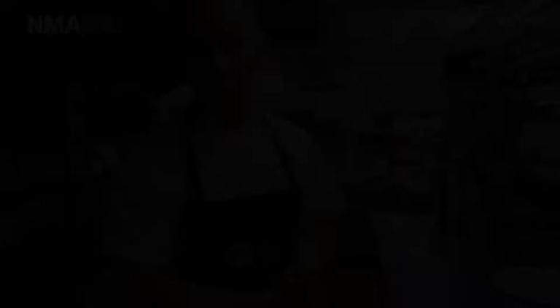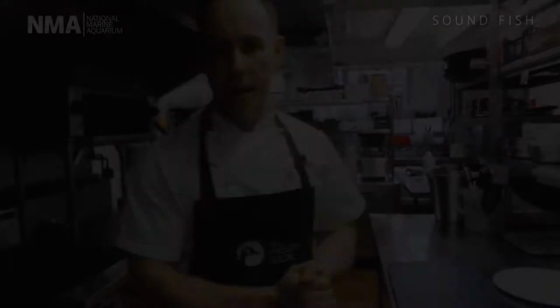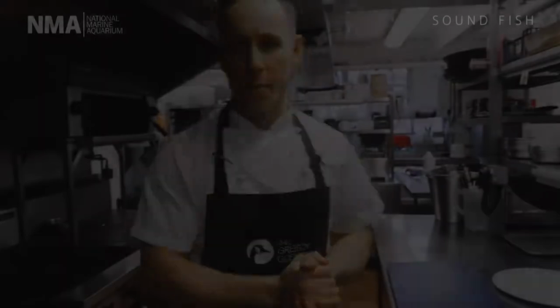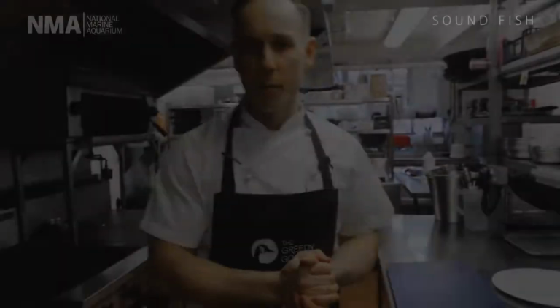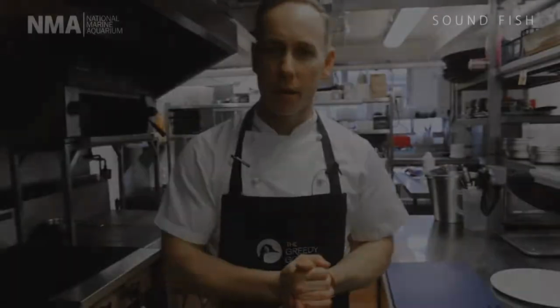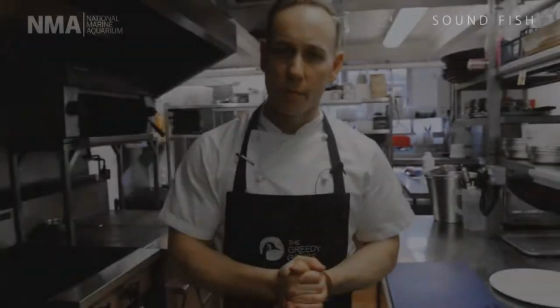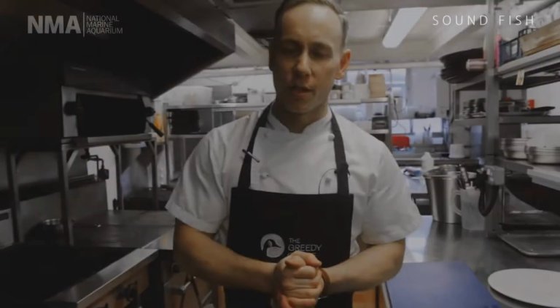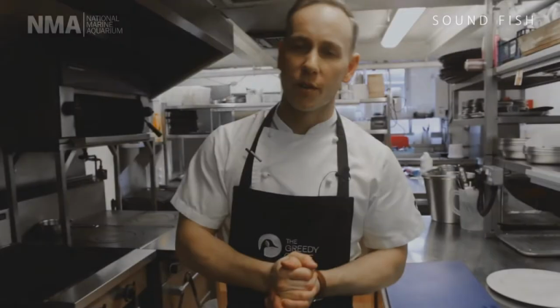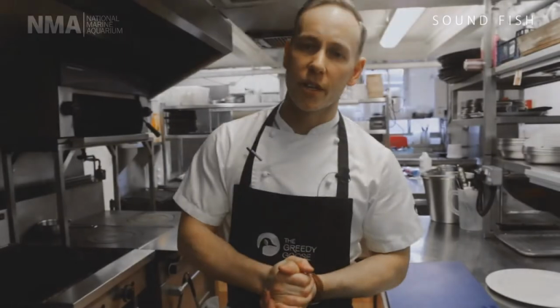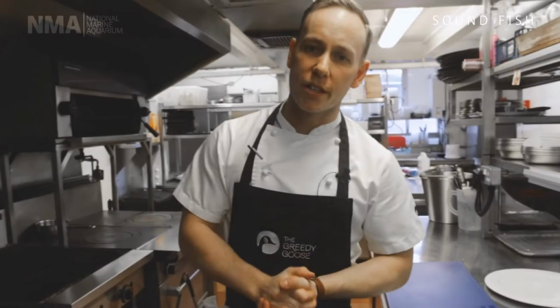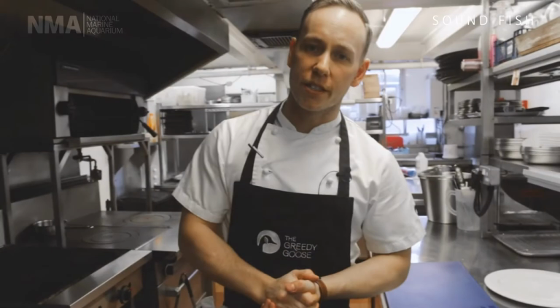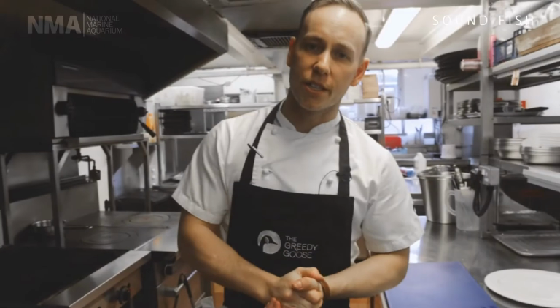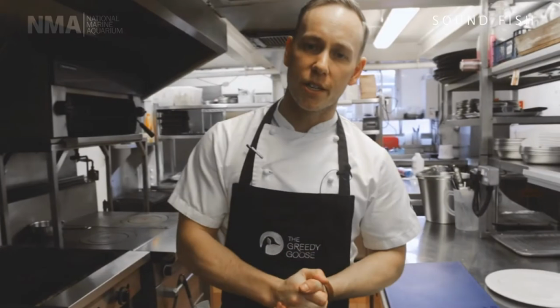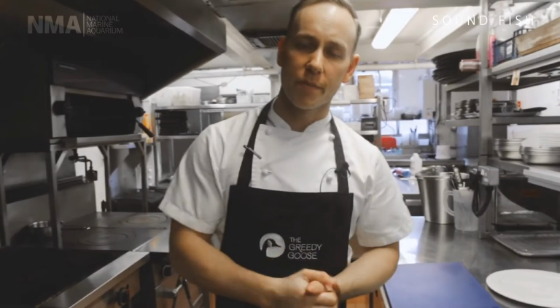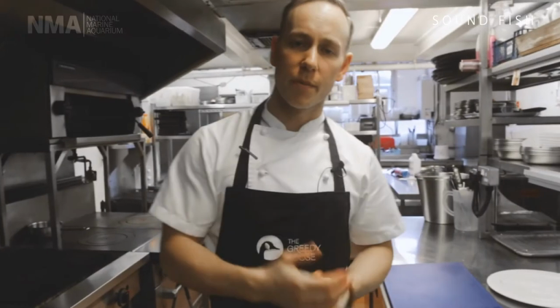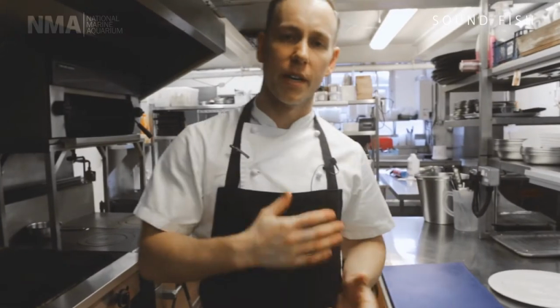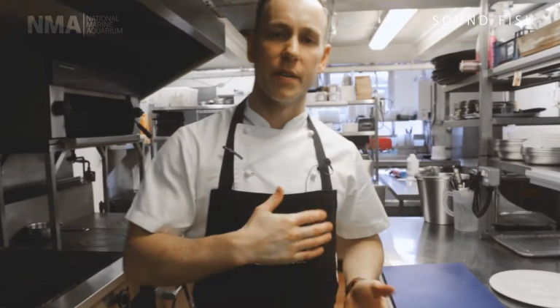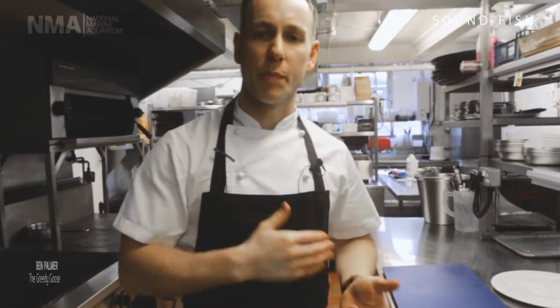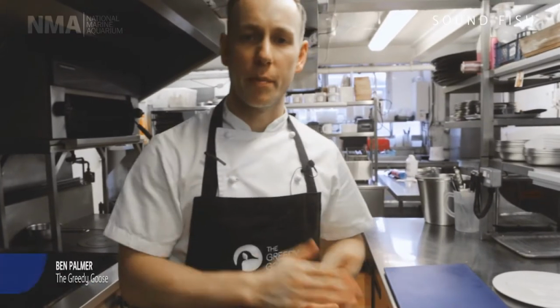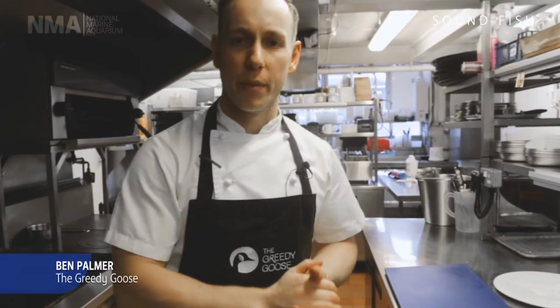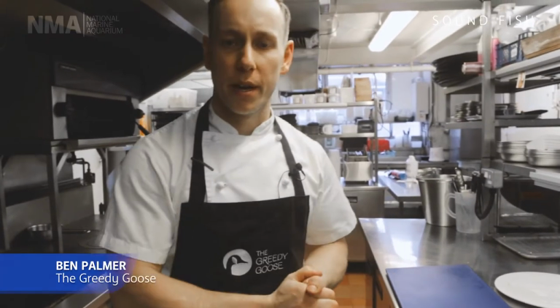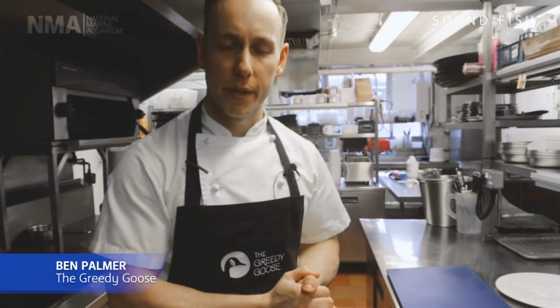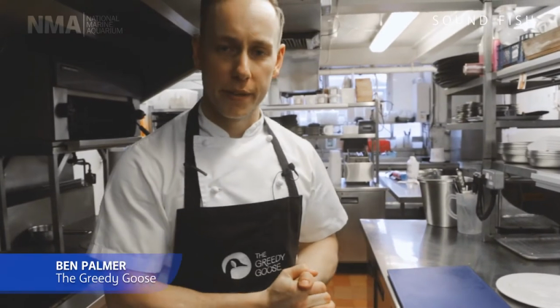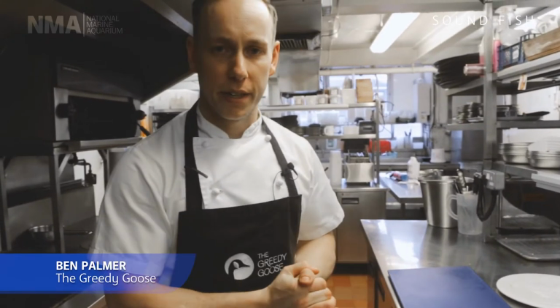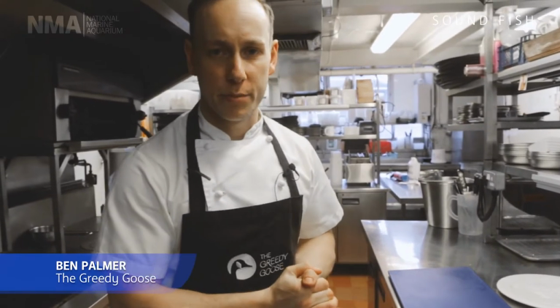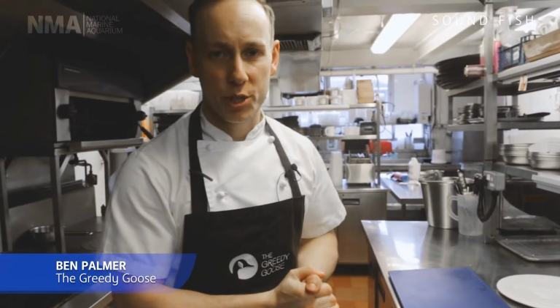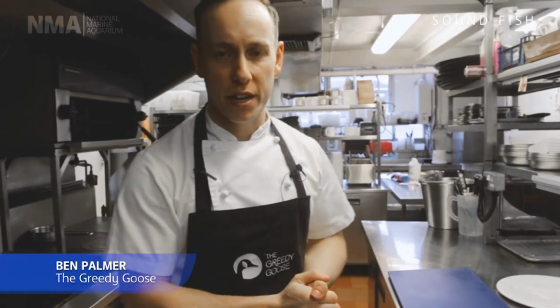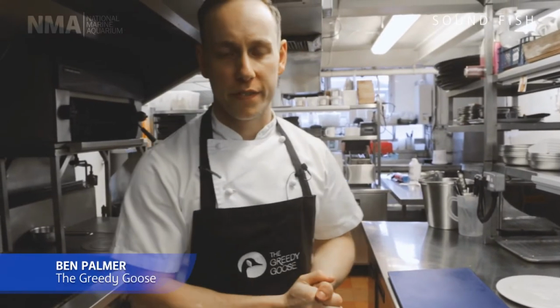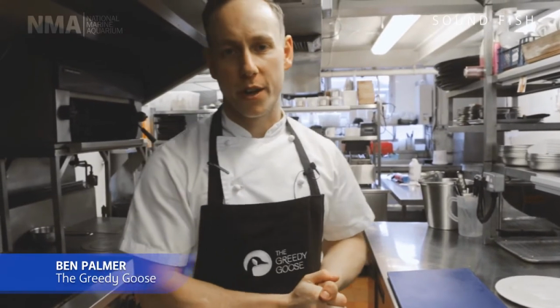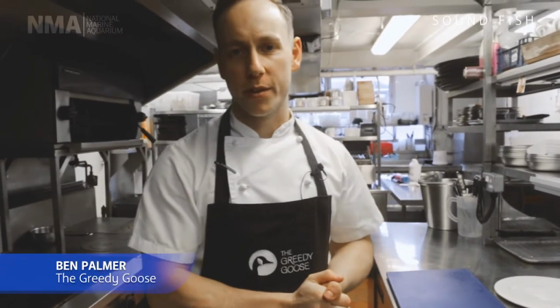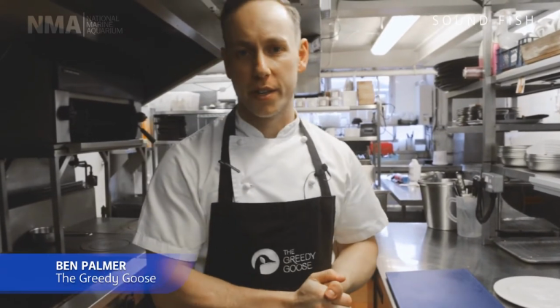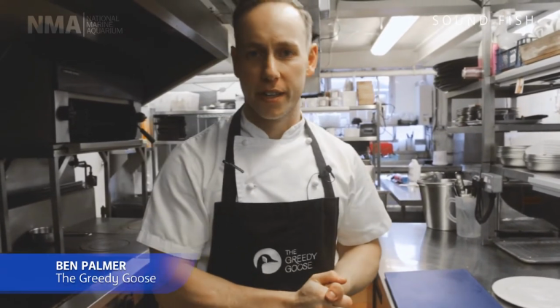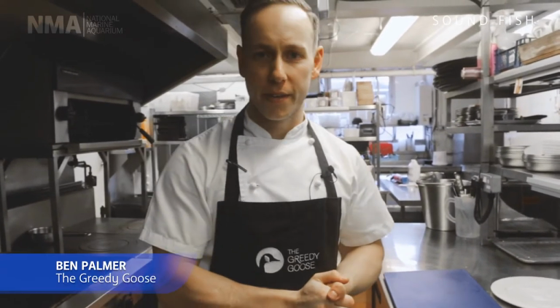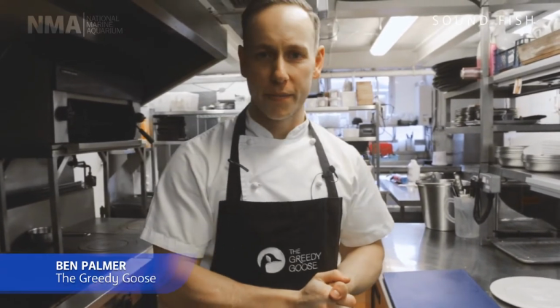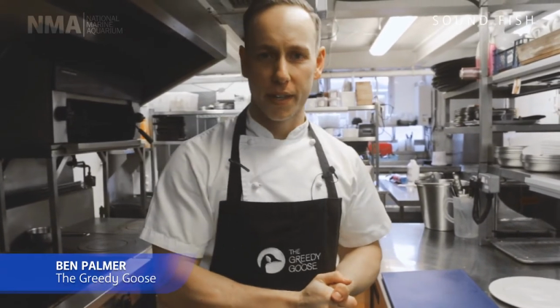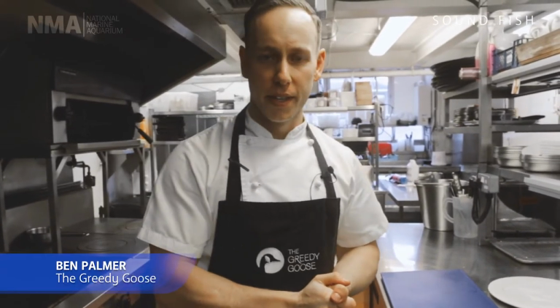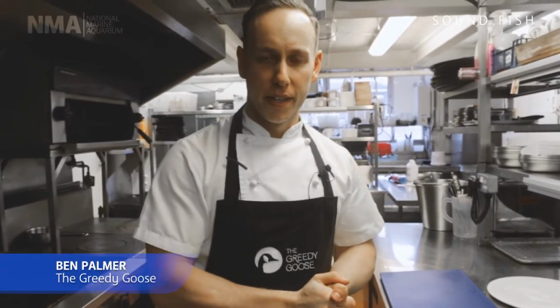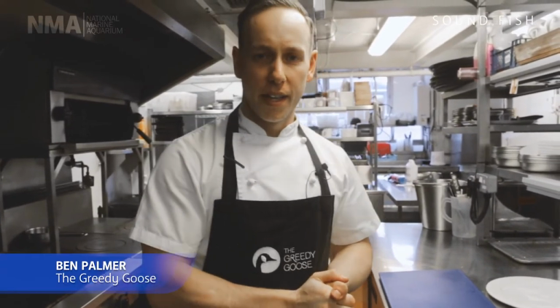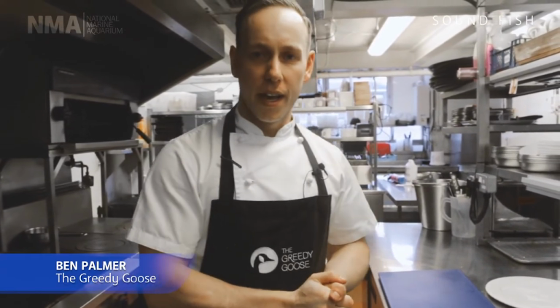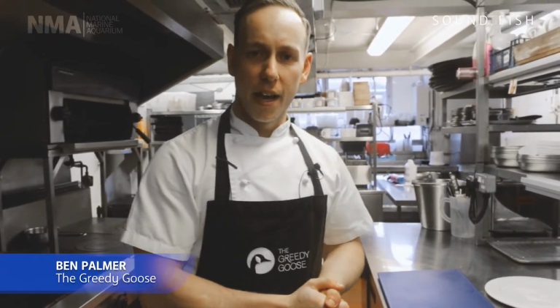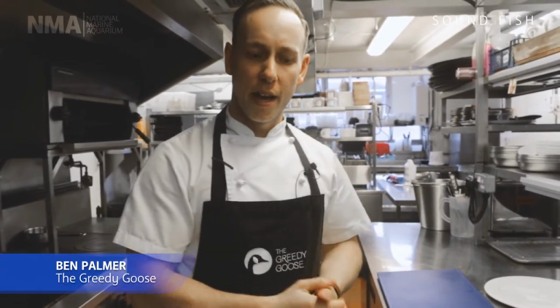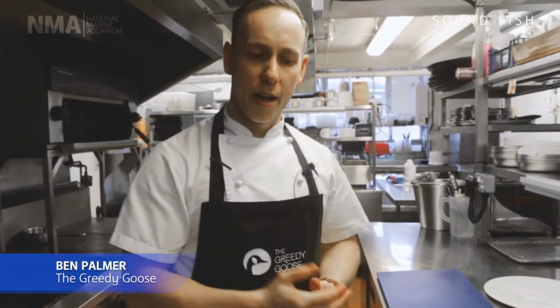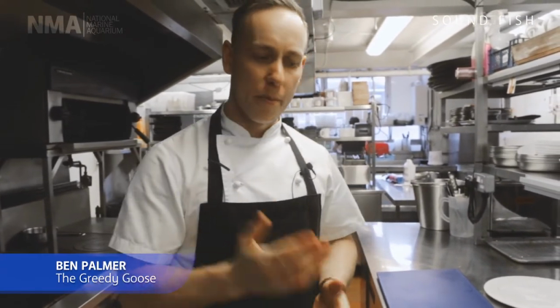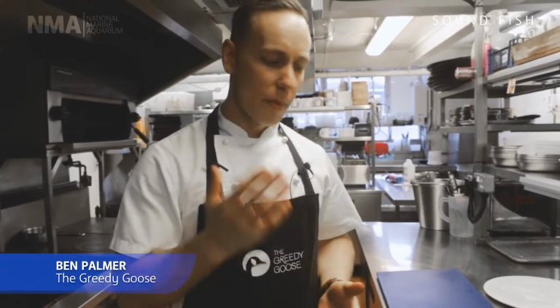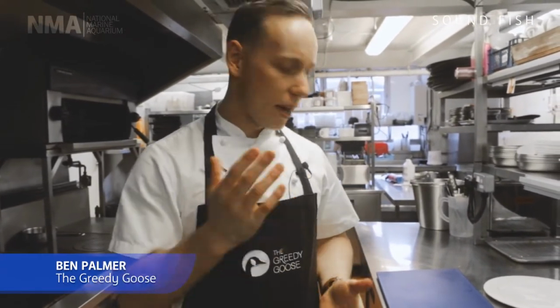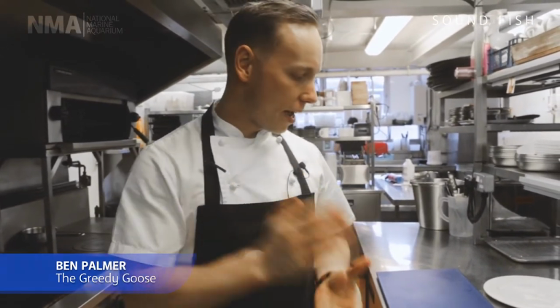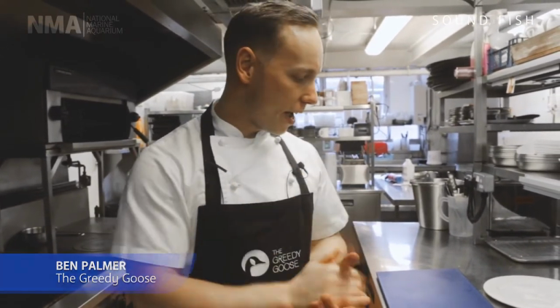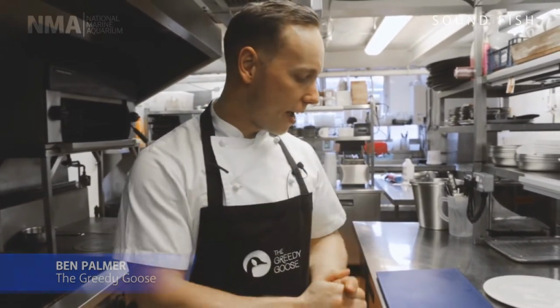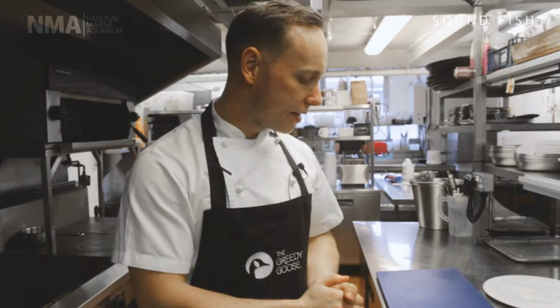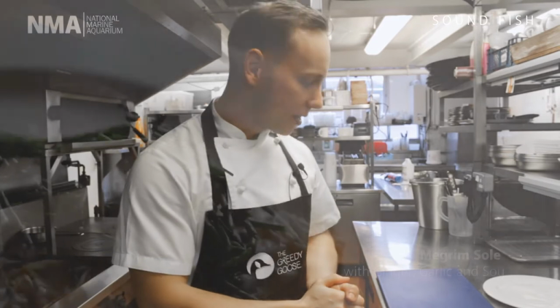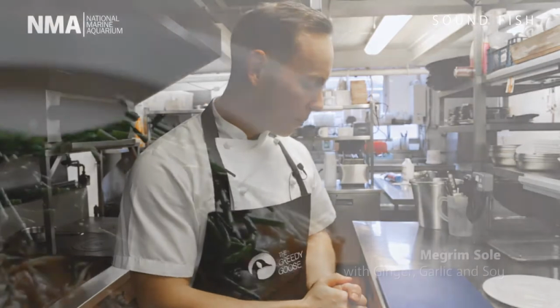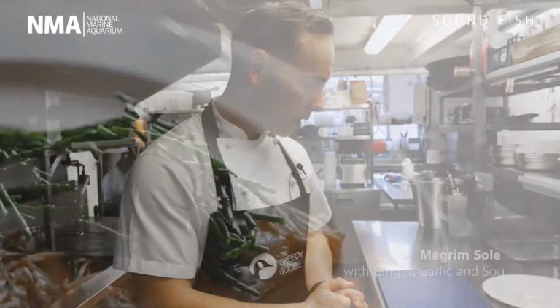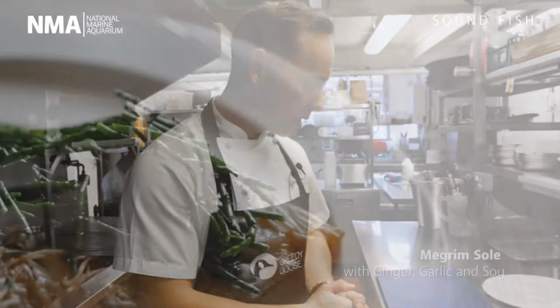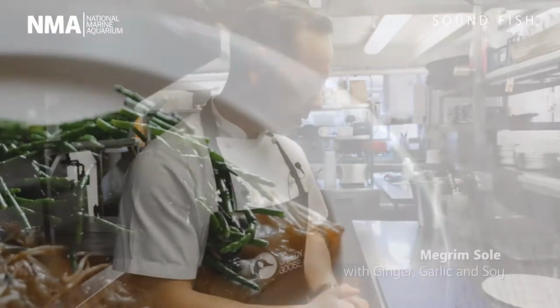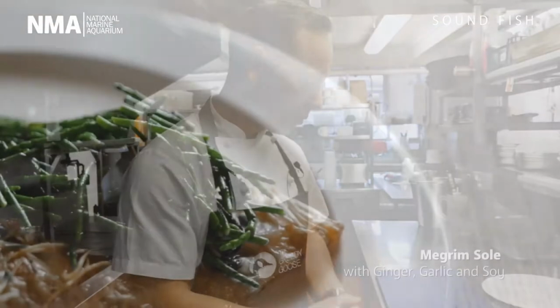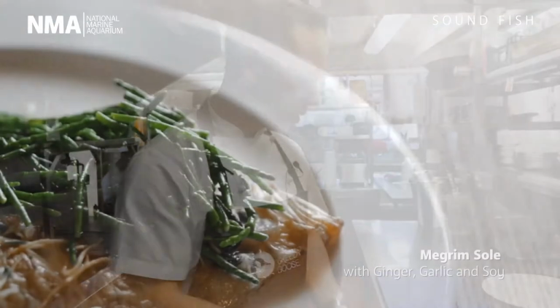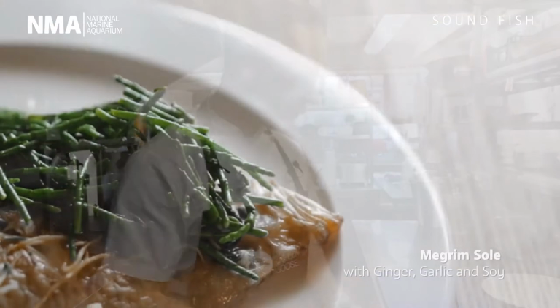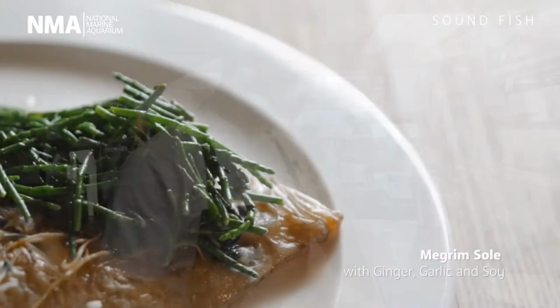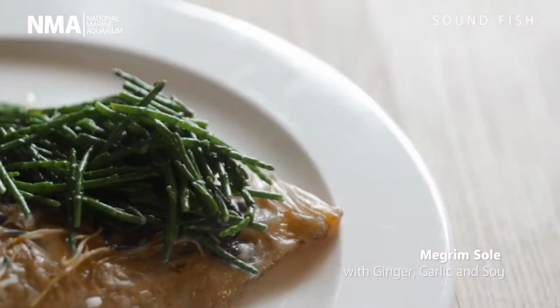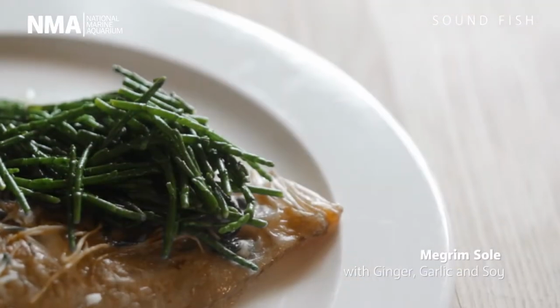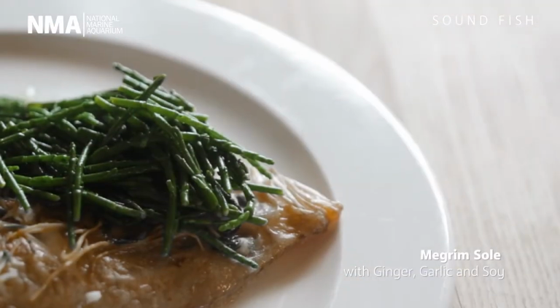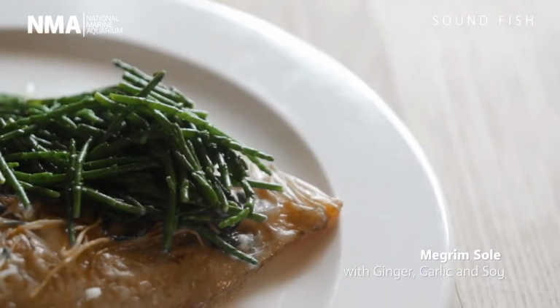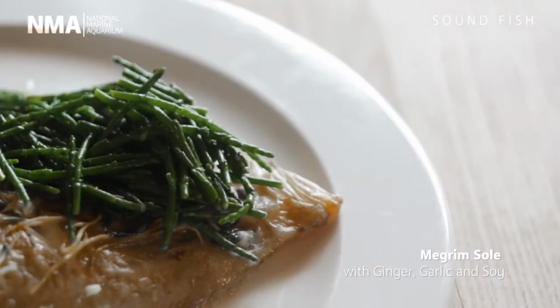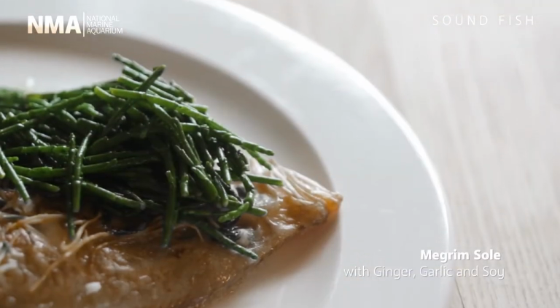Welcome to the Guriri Goose Kitchen, my name is Ben Palmer. I'm chef owner here and I'm going to cook a wonderful recipe.